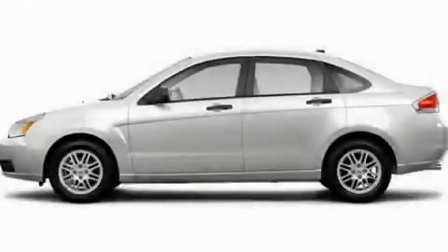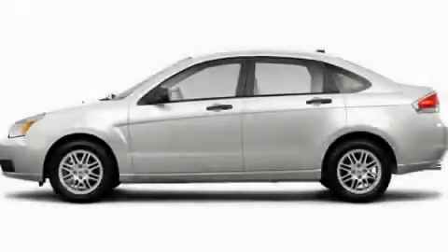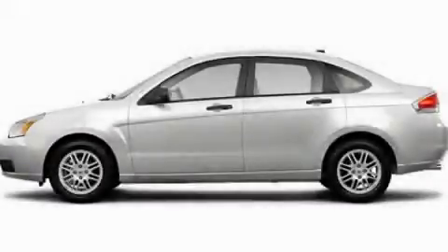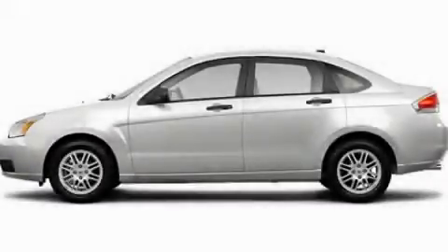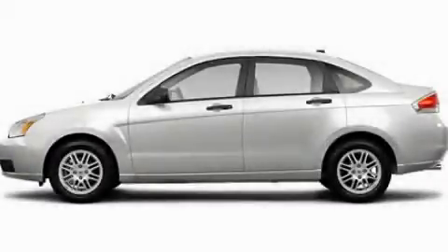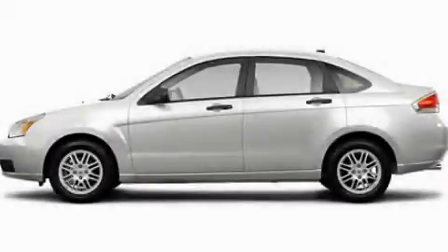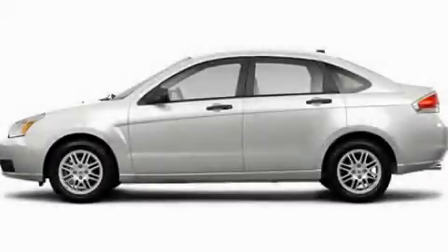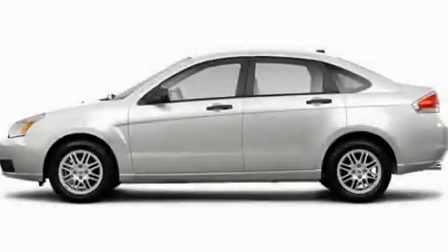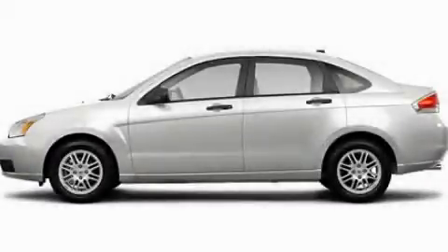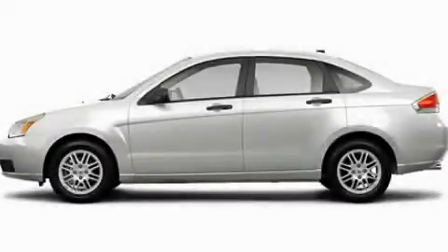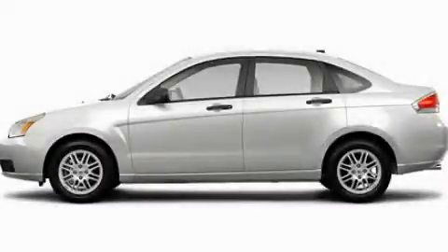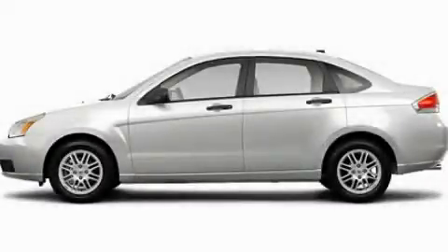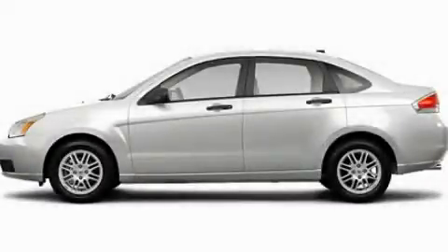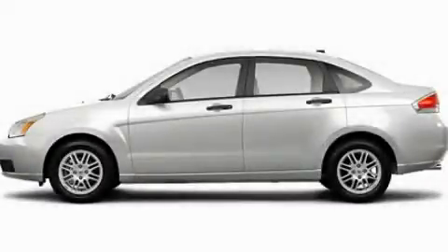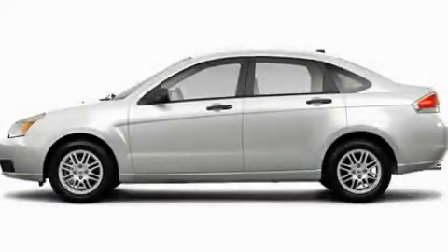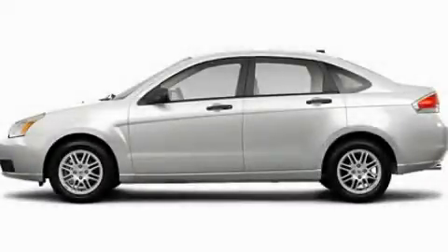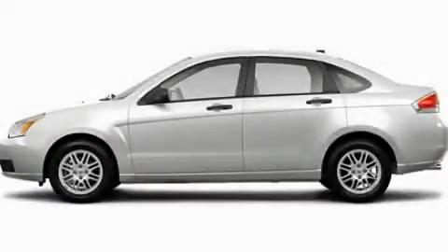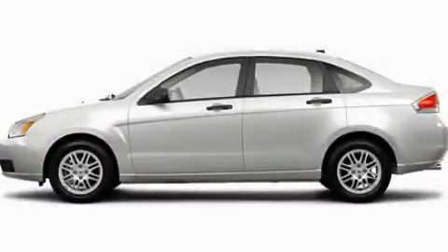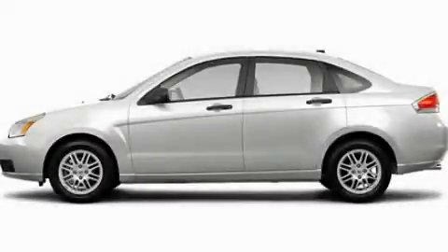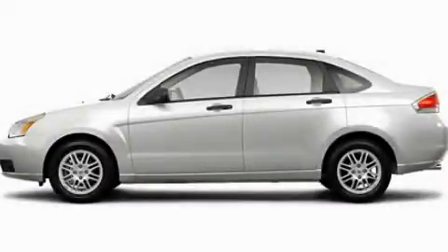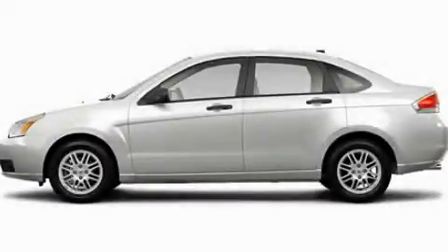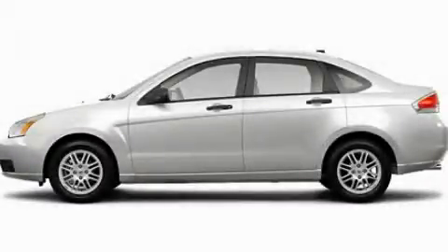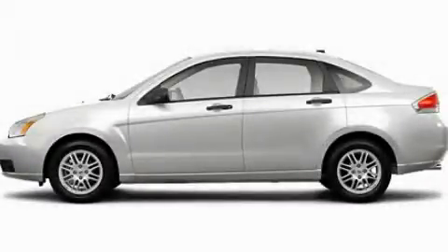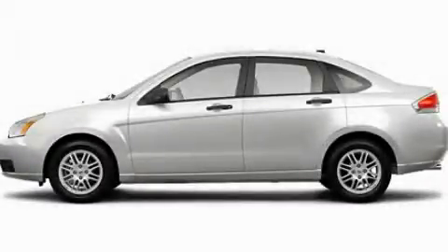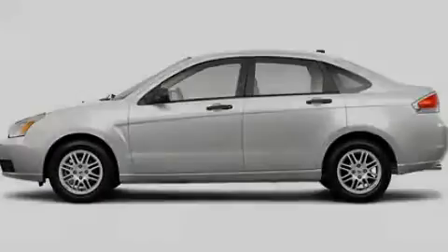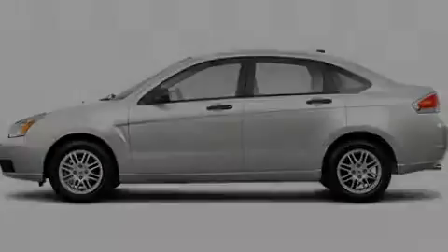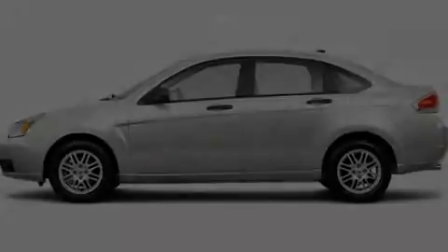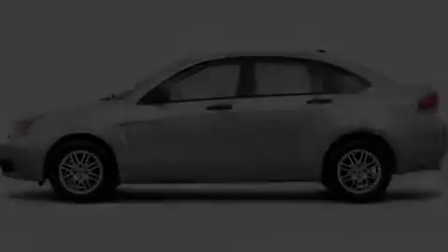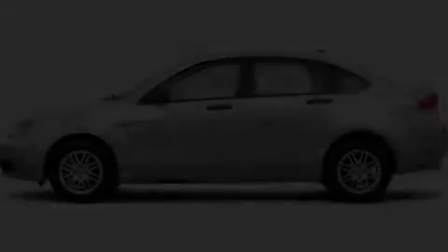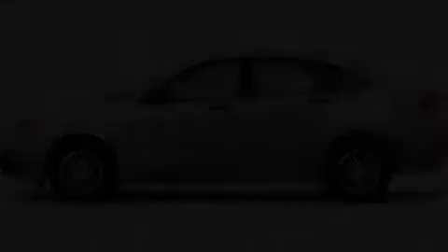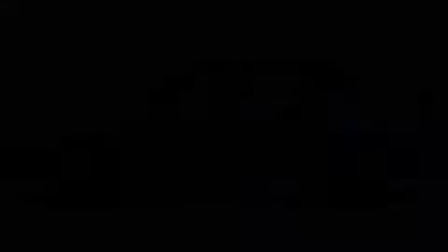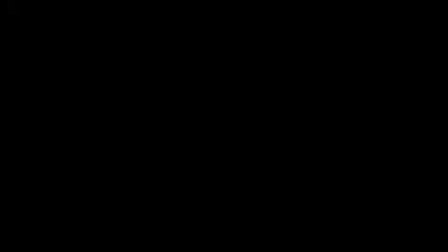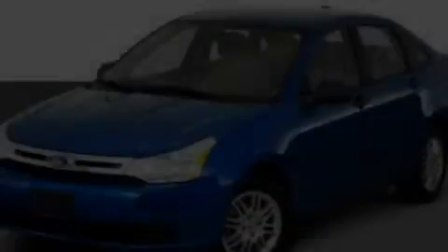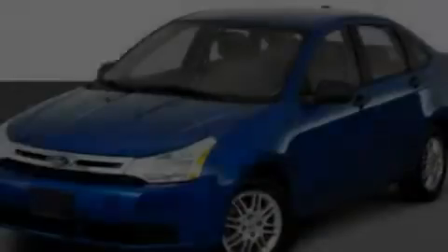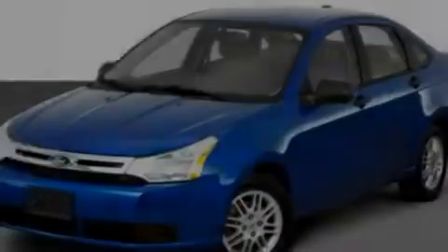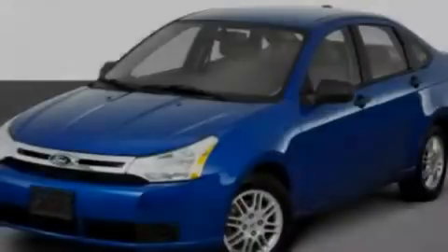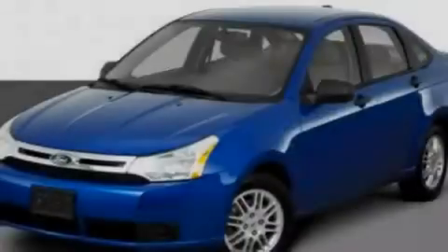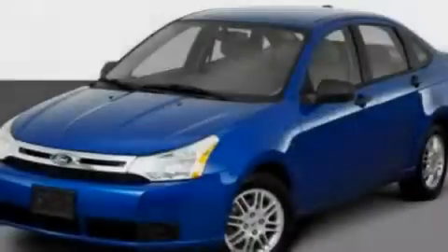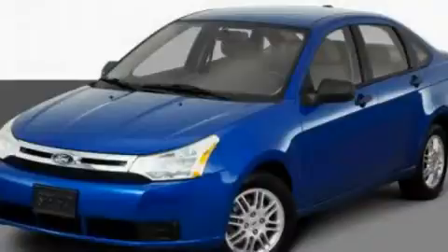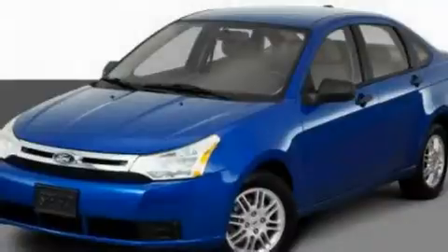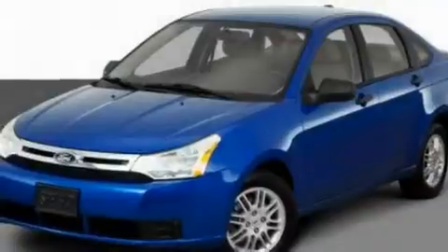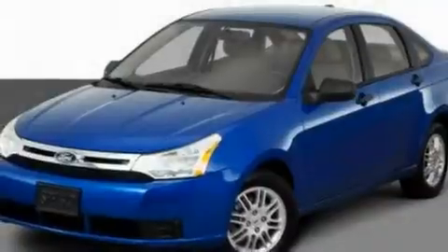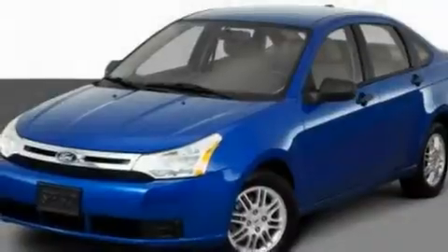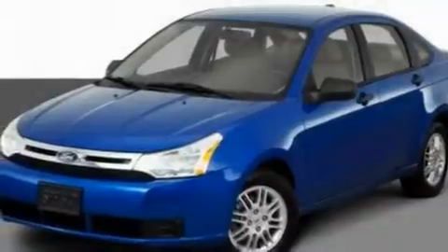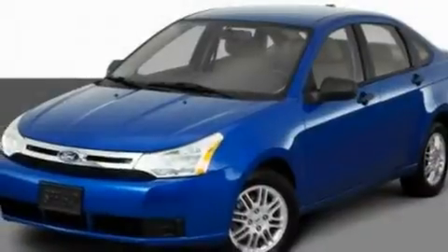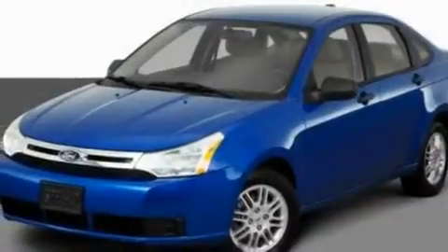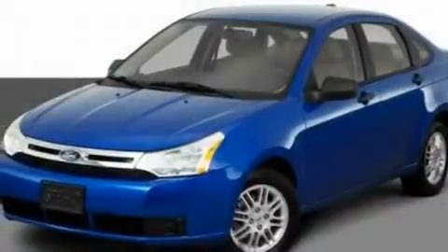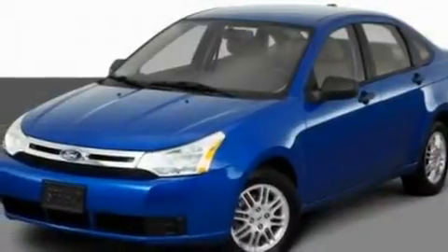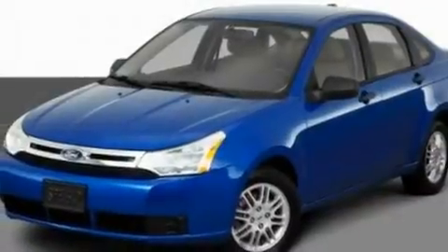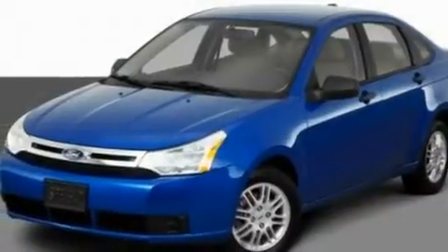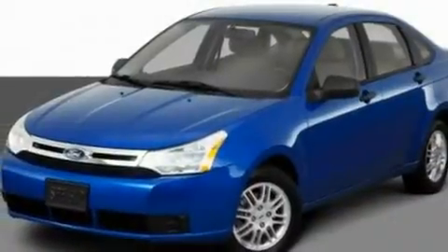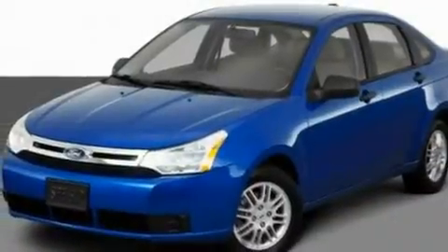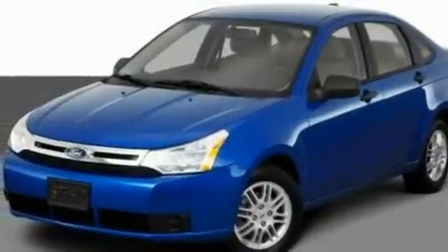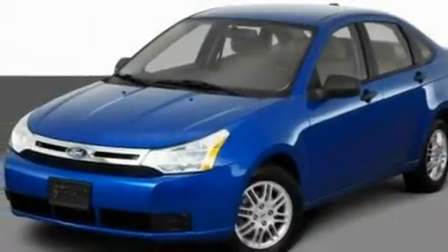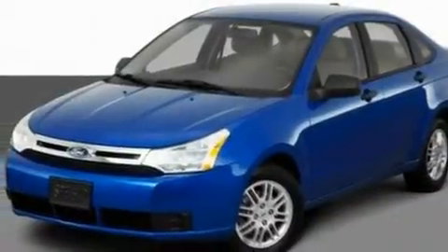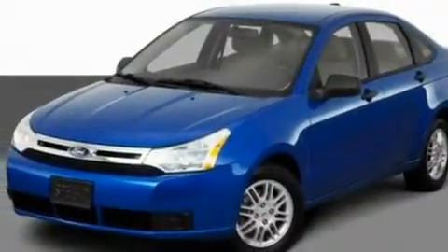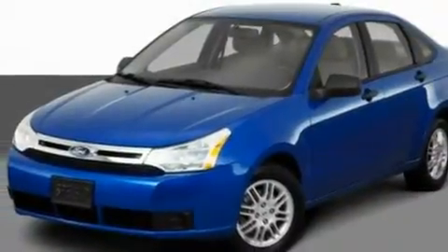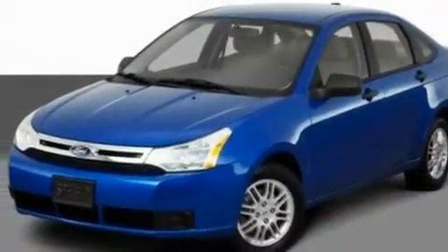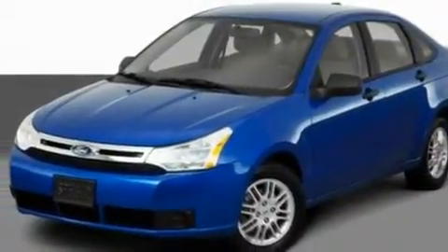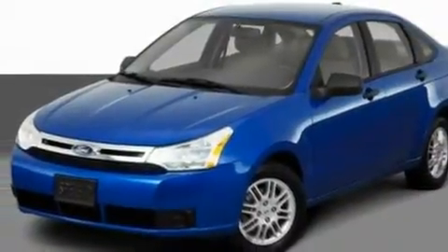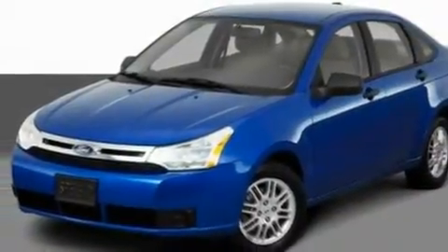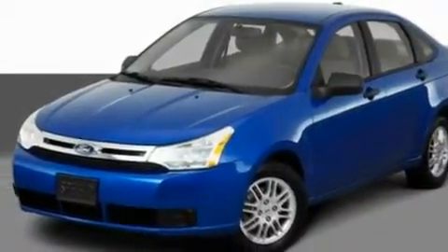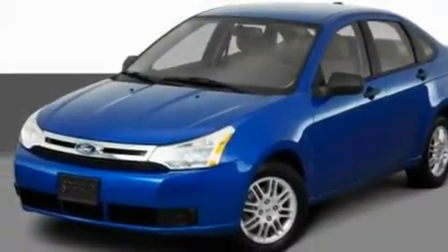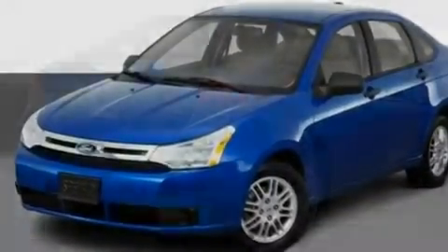This is a 2011 Ford Focus. It has a 2.0-liter four-cylinder engine and an automatic transmission.